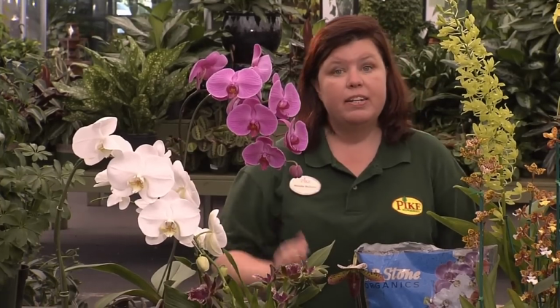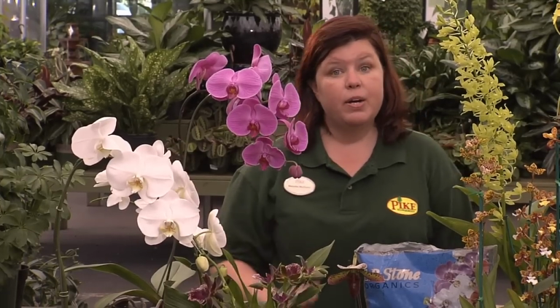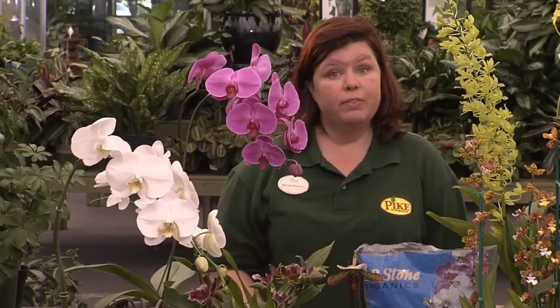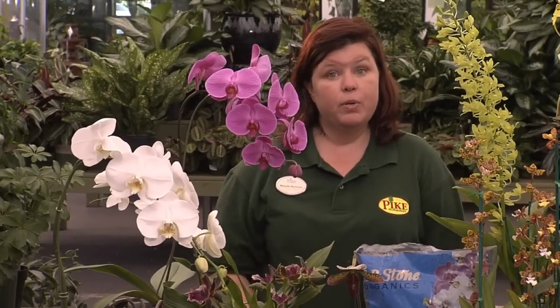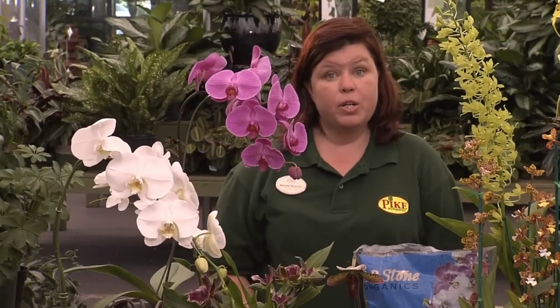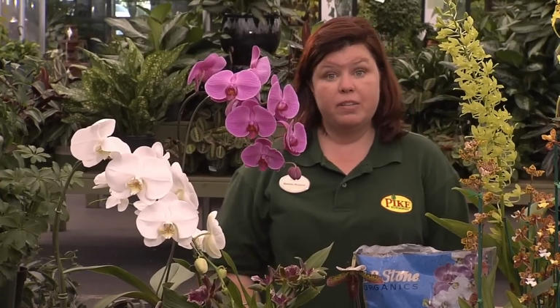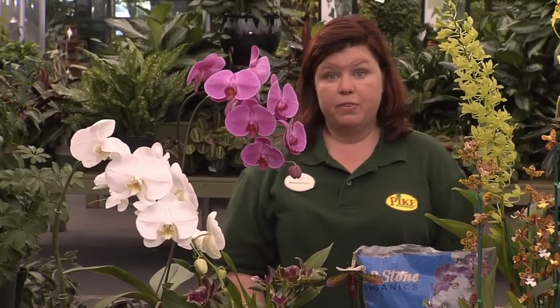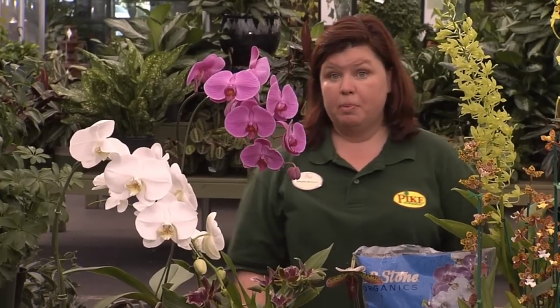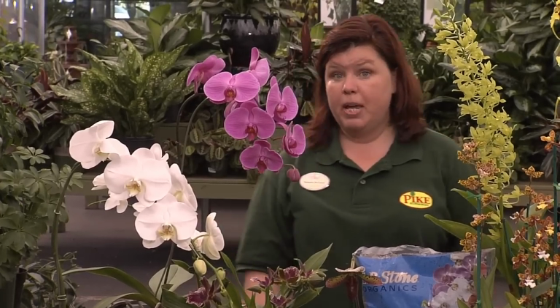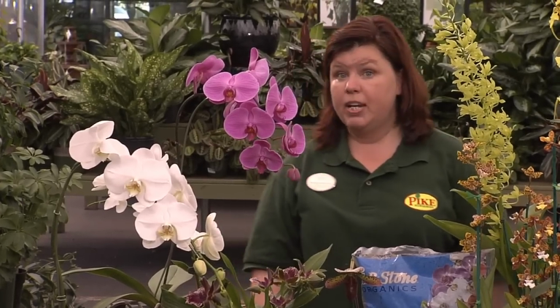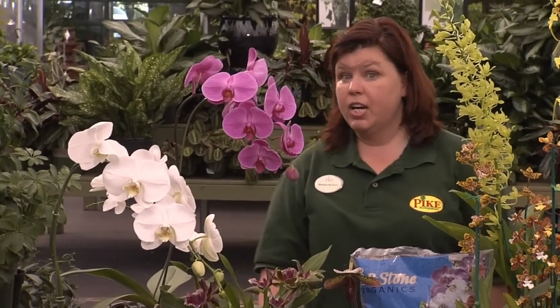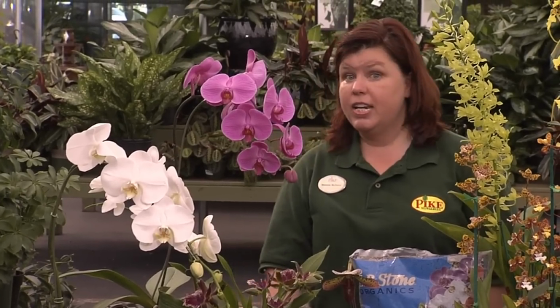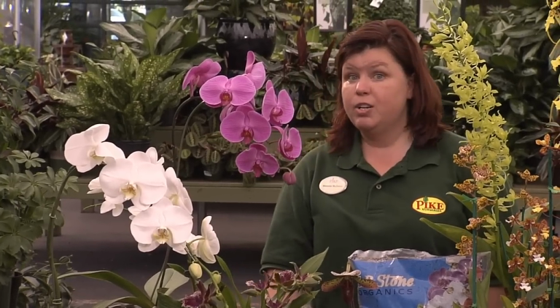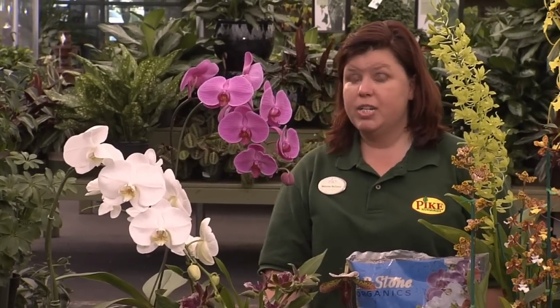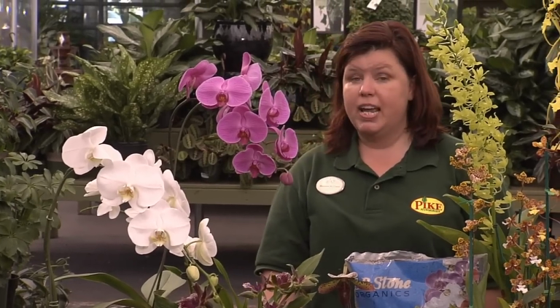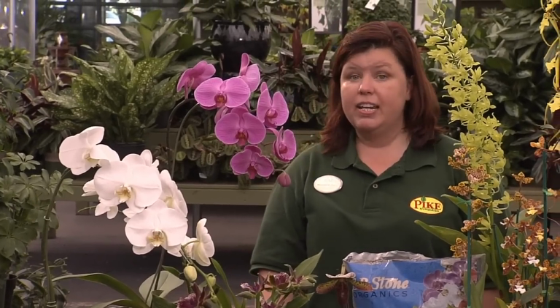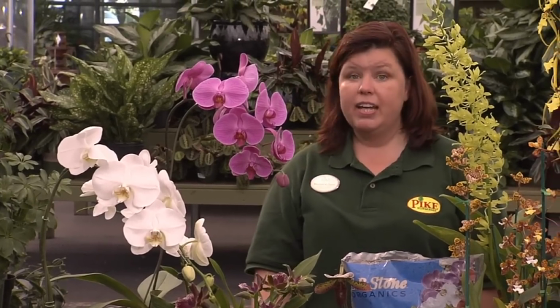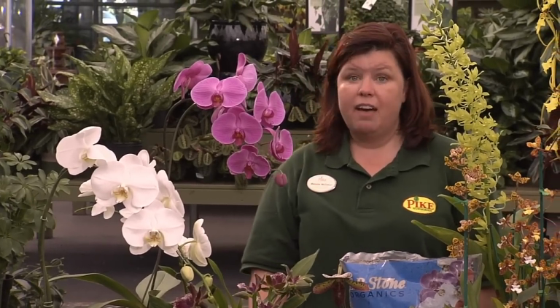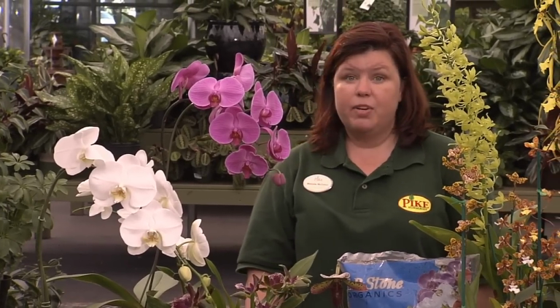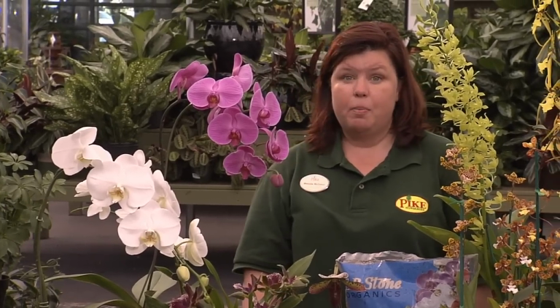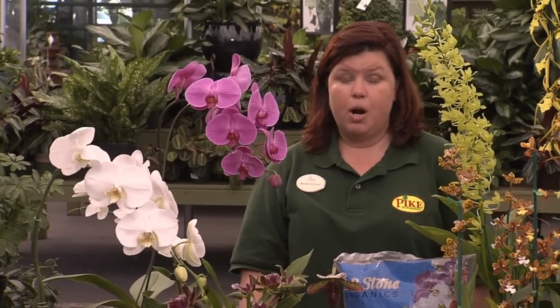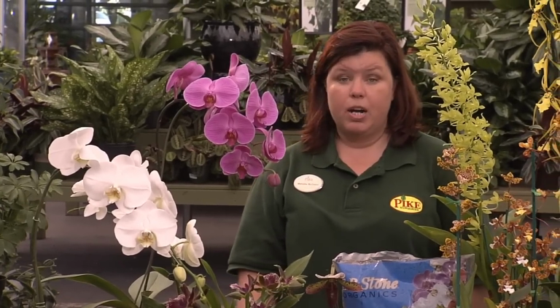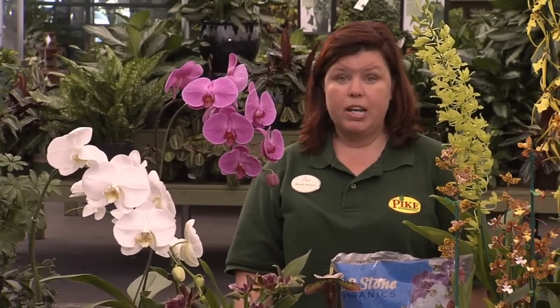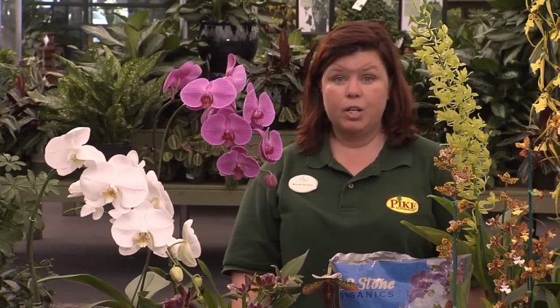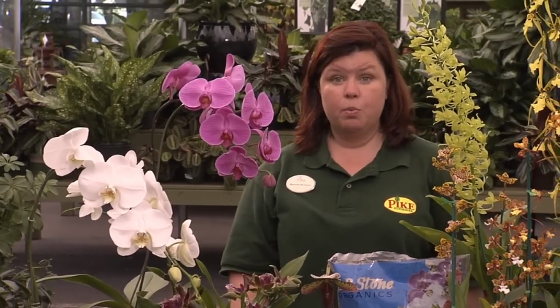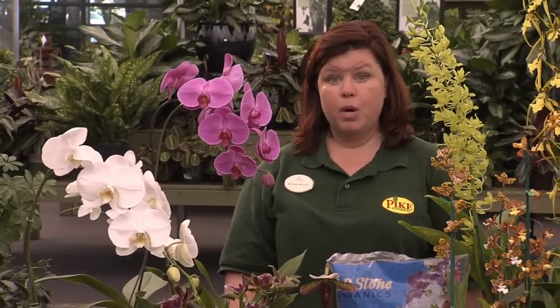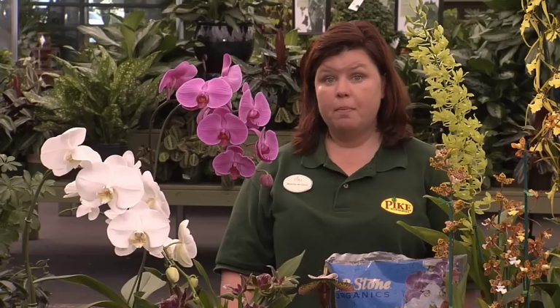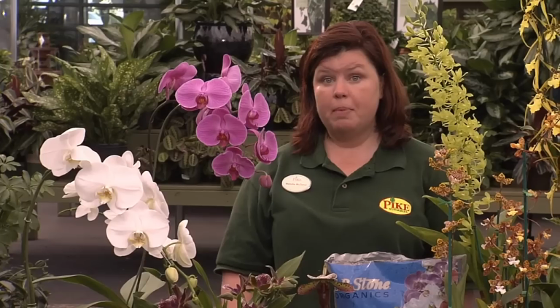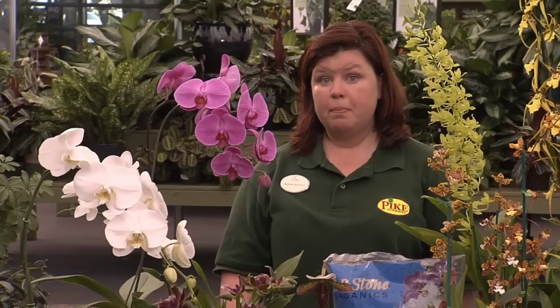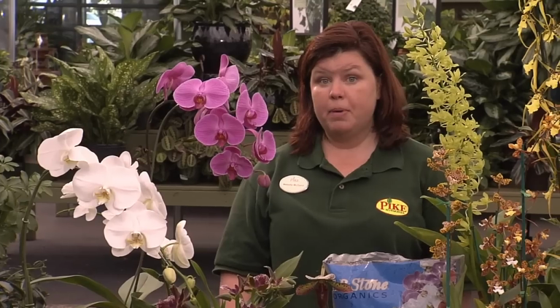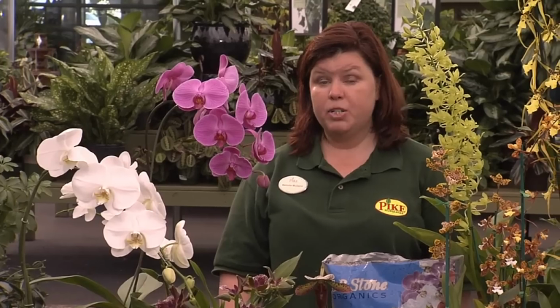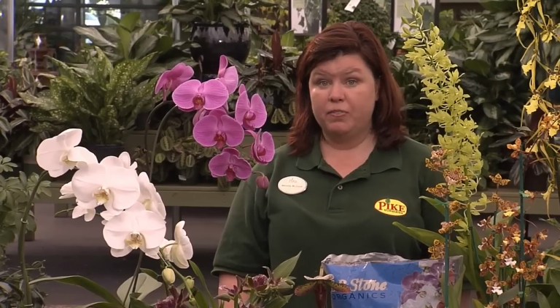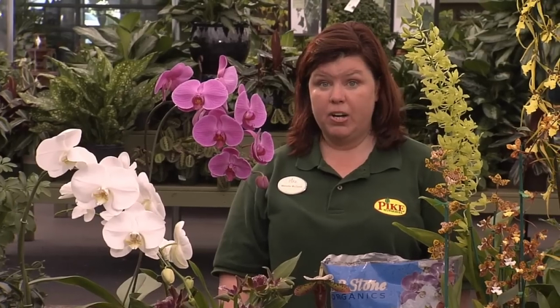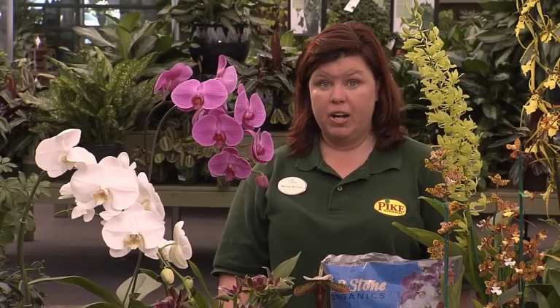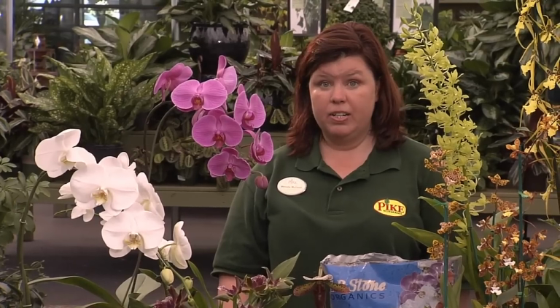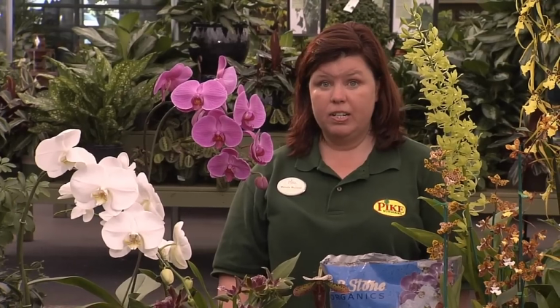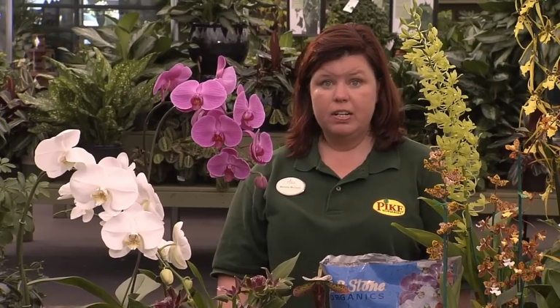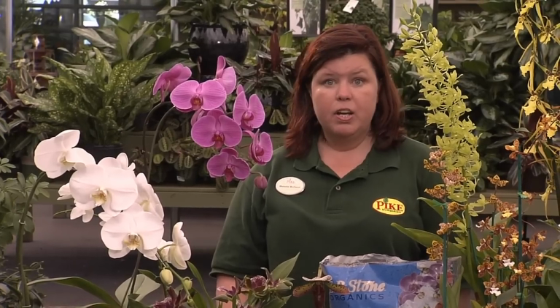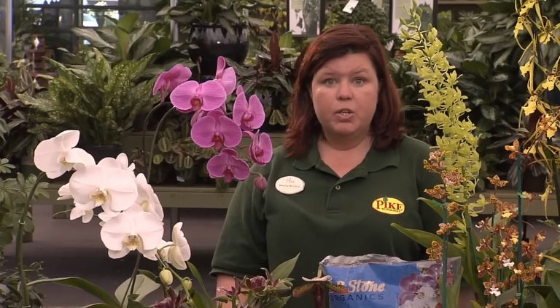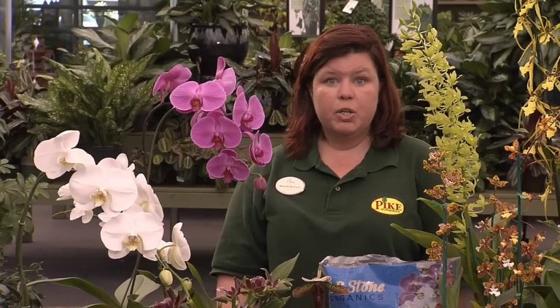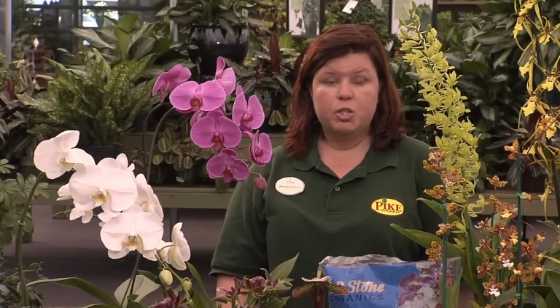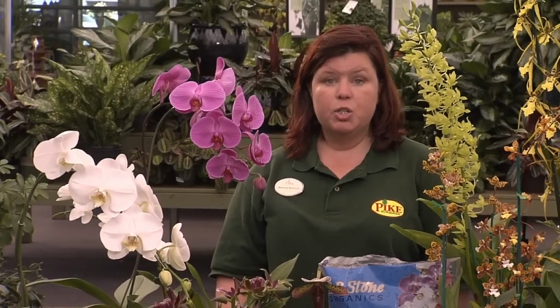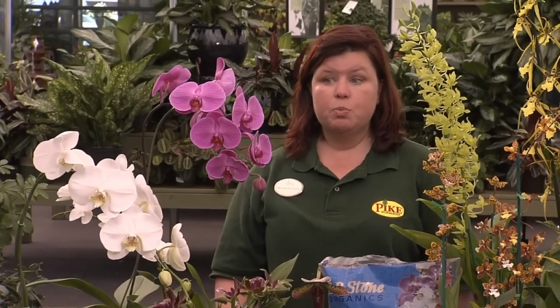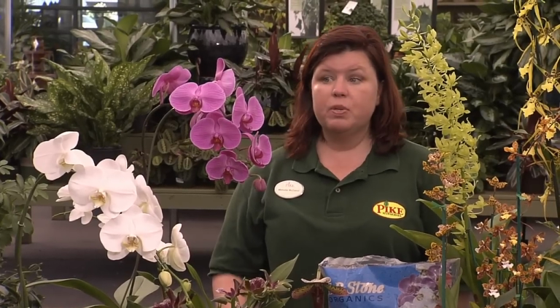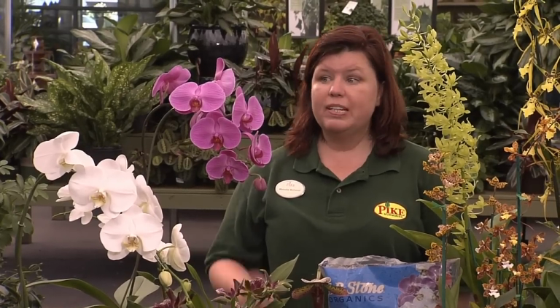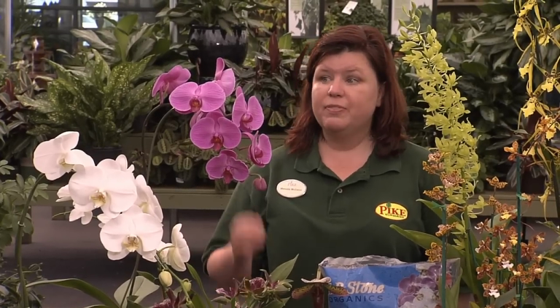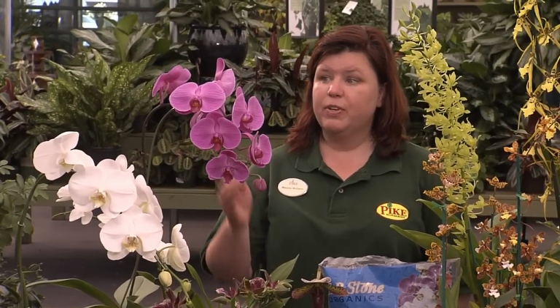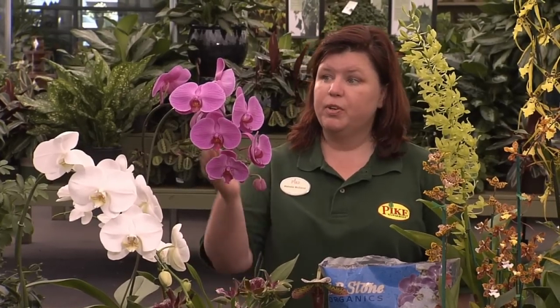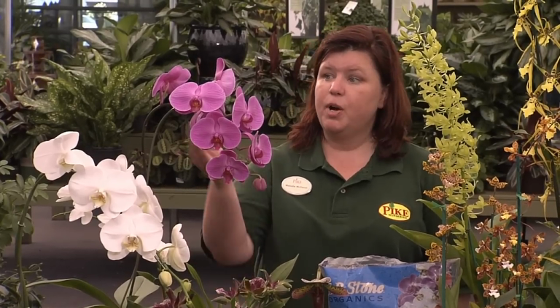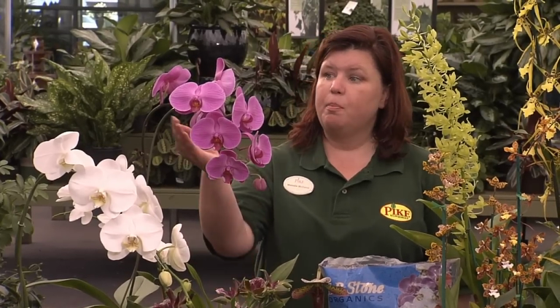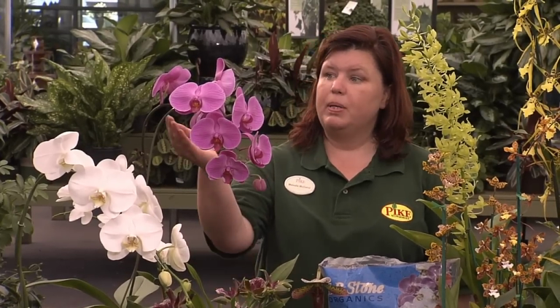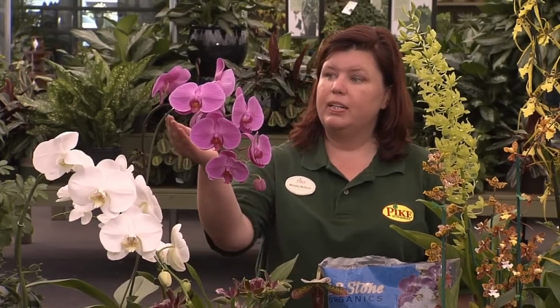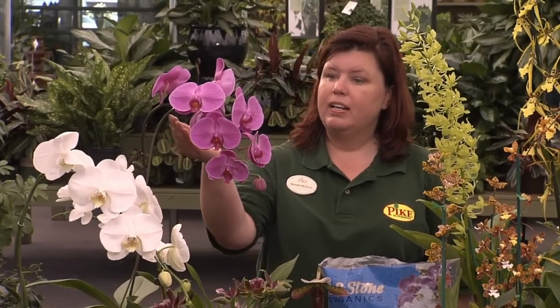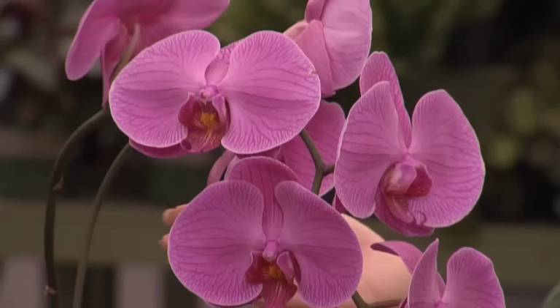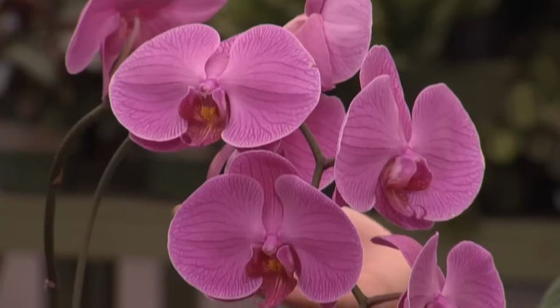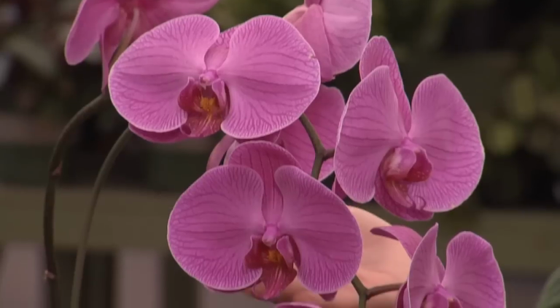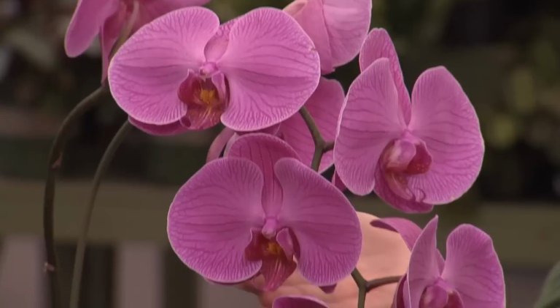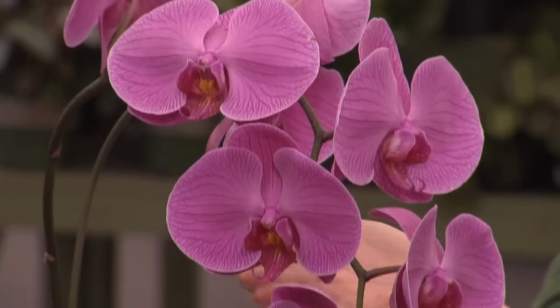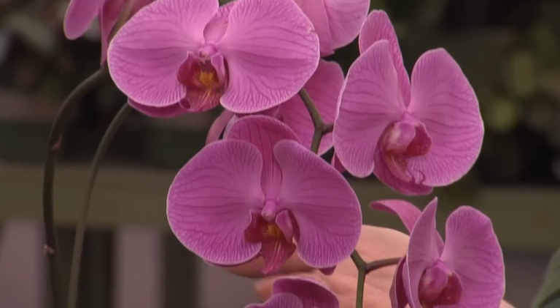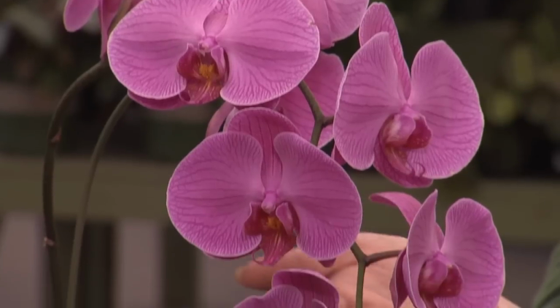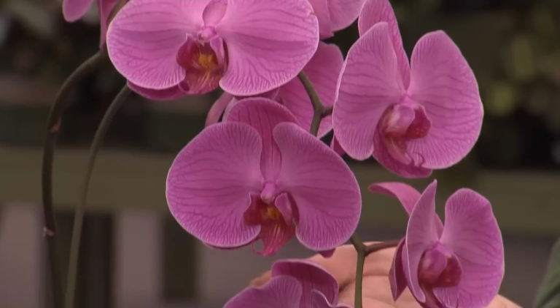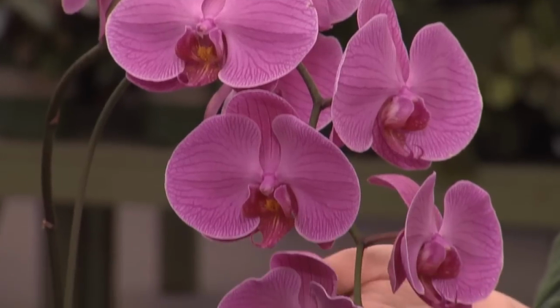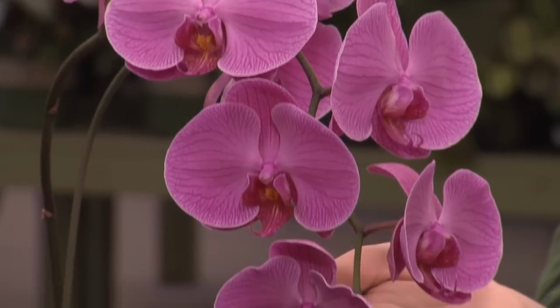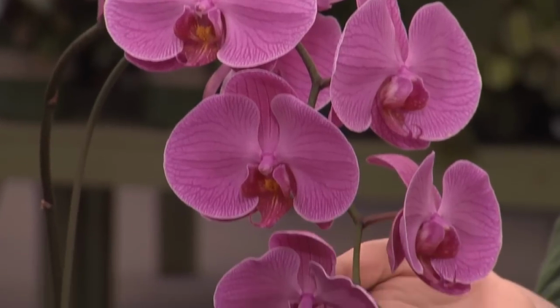Now, of course, if you're planning on entertaining, having a party and you want a big punch of color, you can choose one that's further open, like this example here.